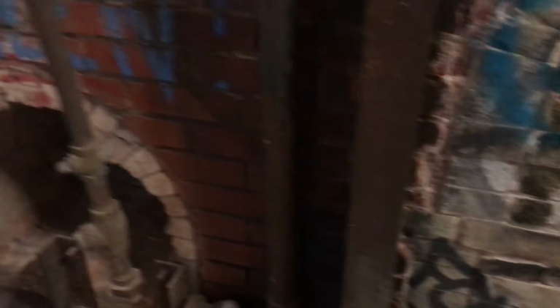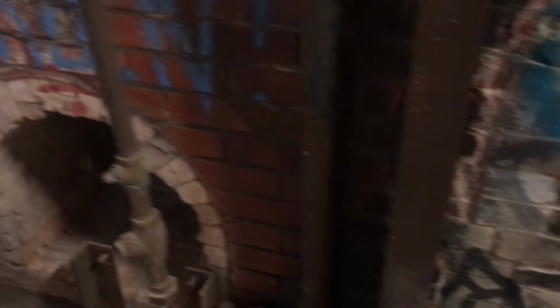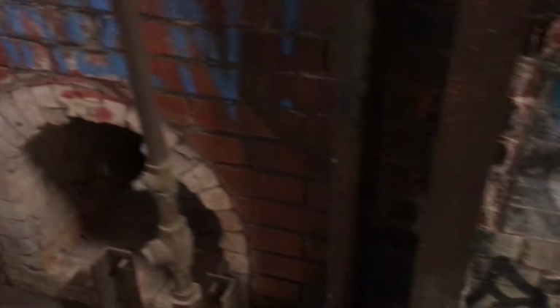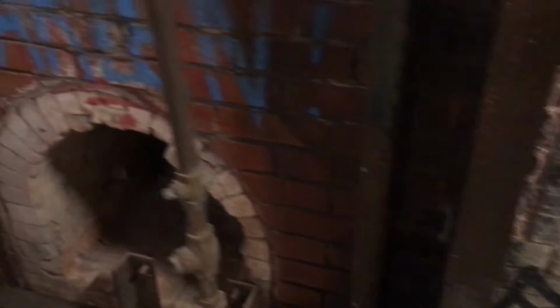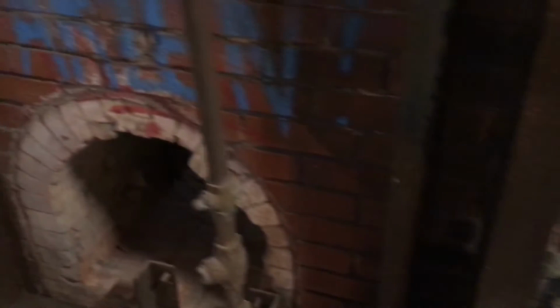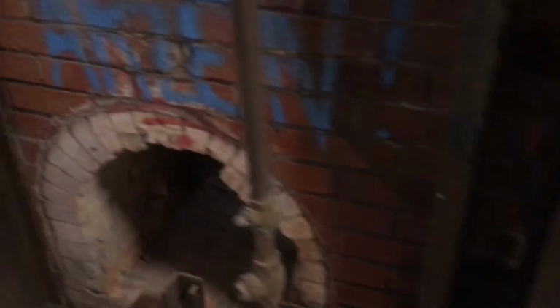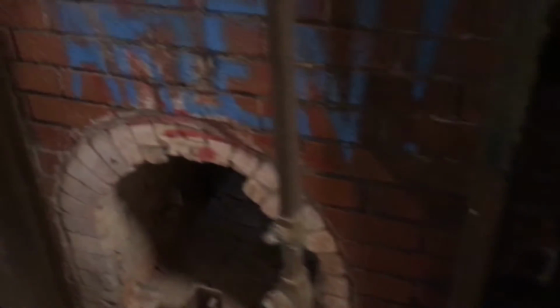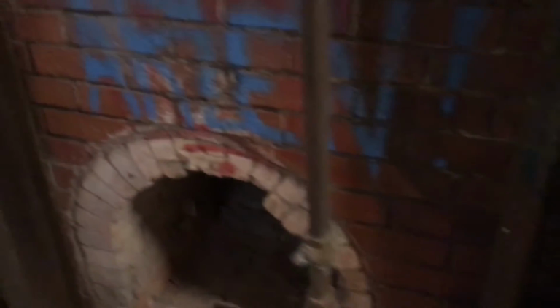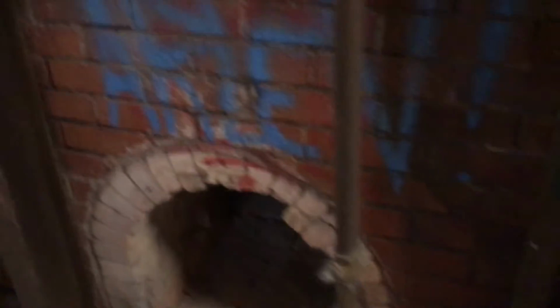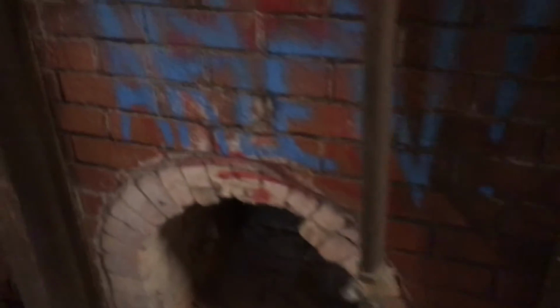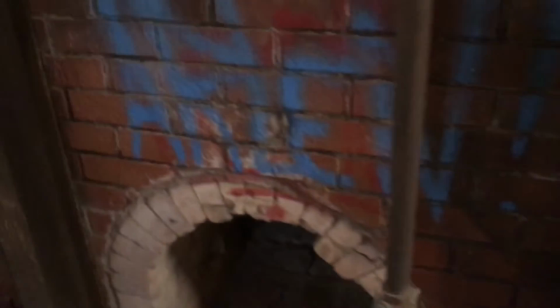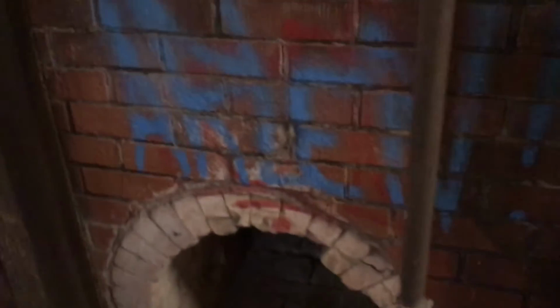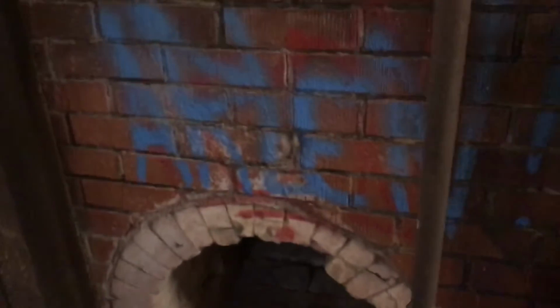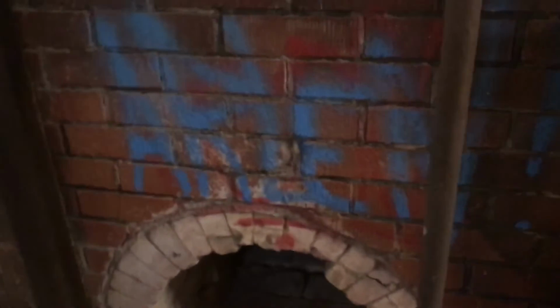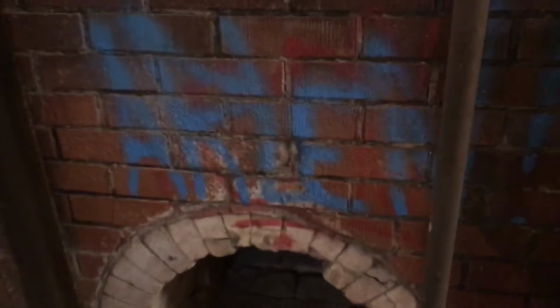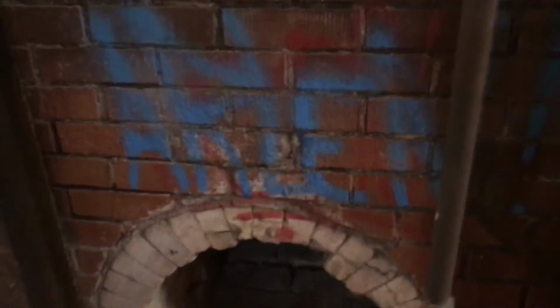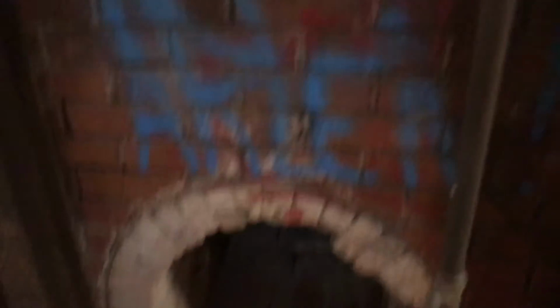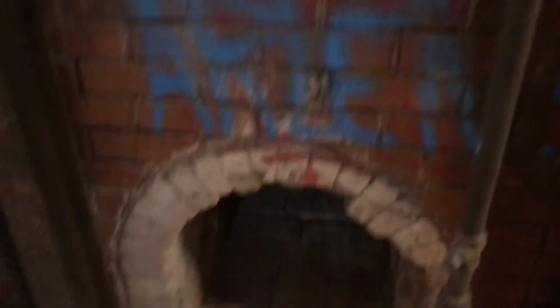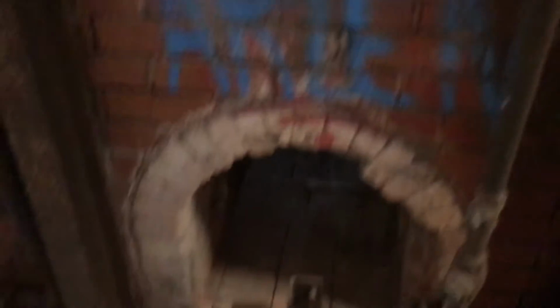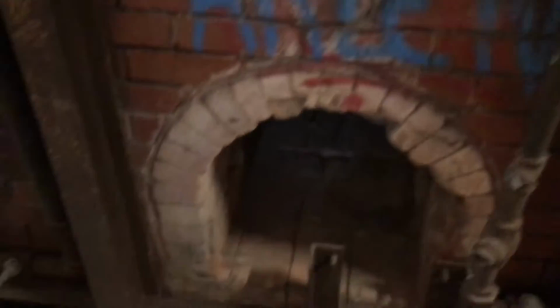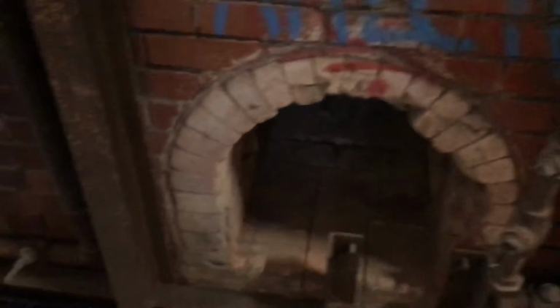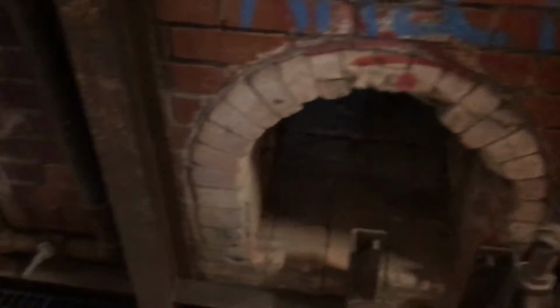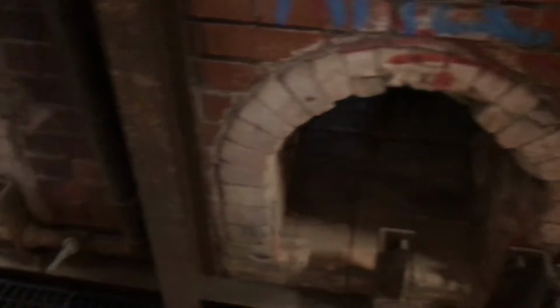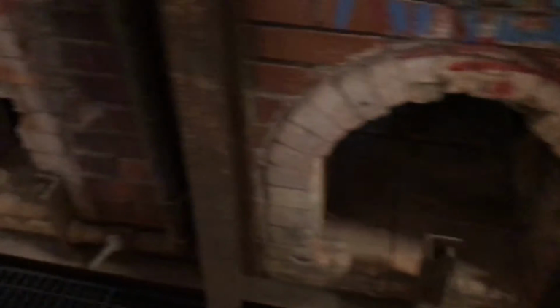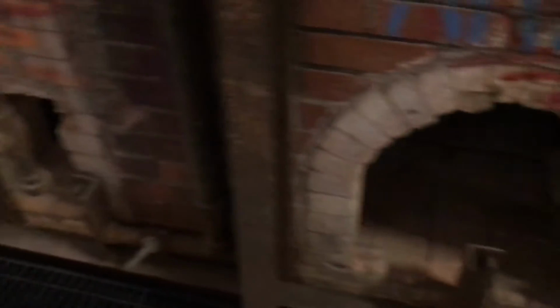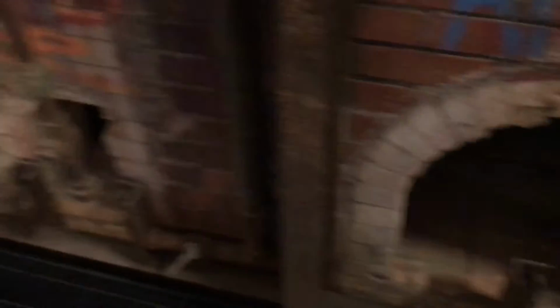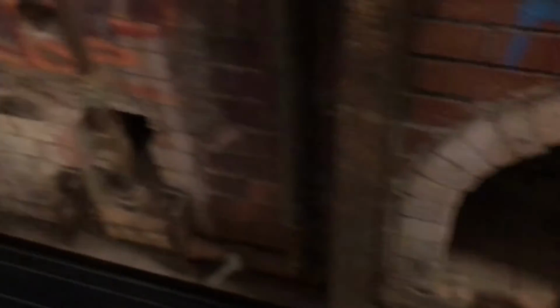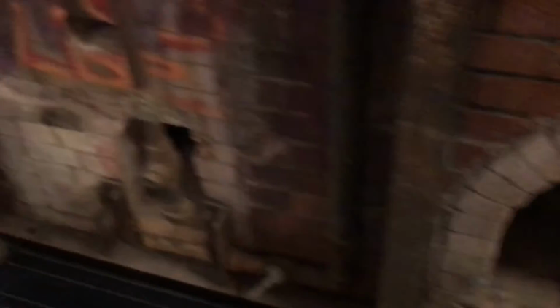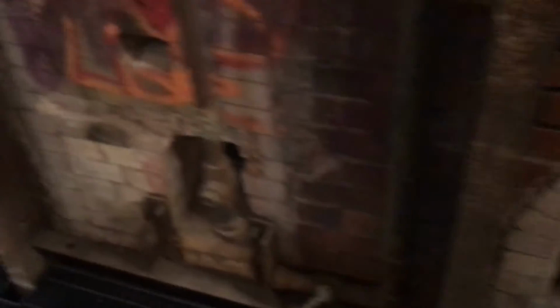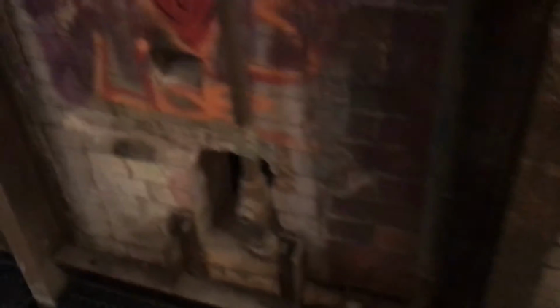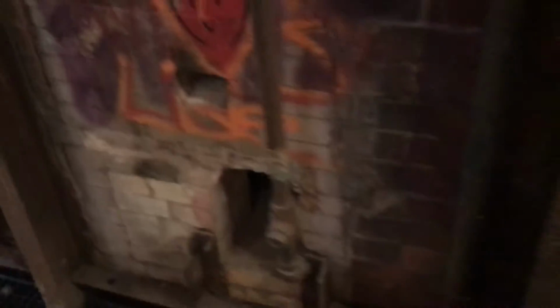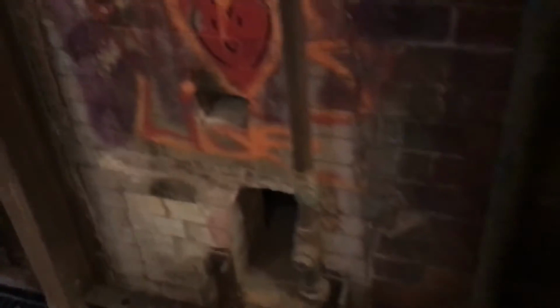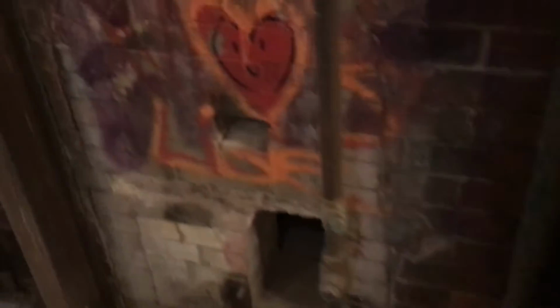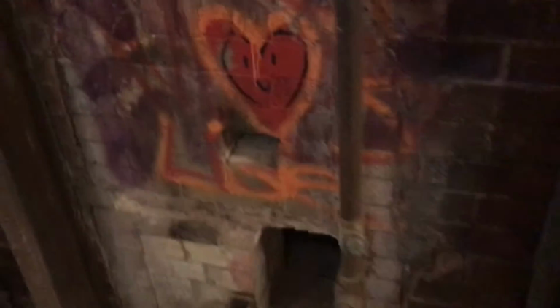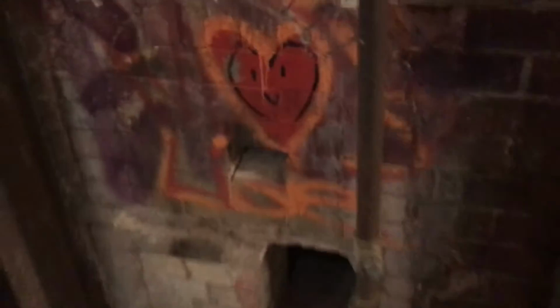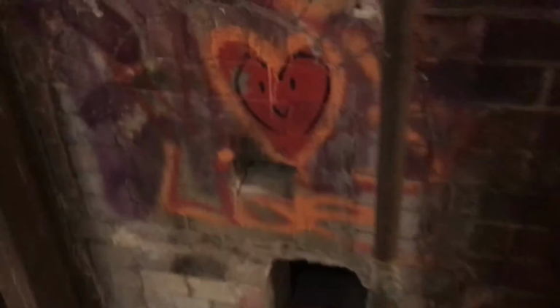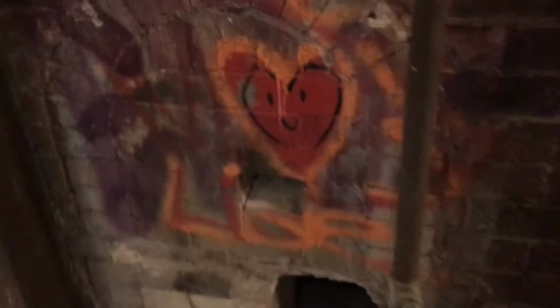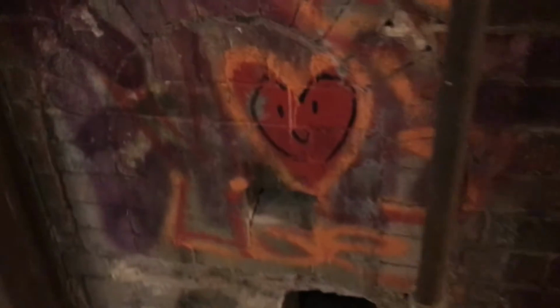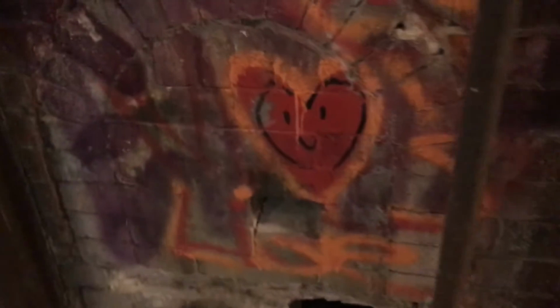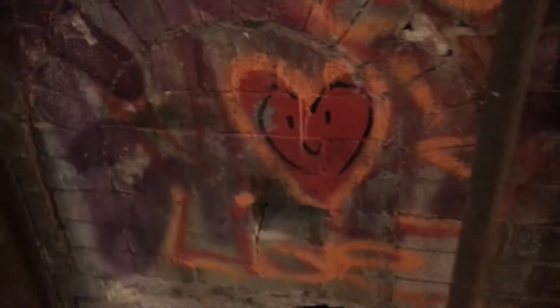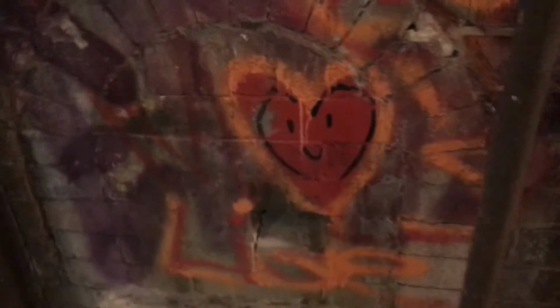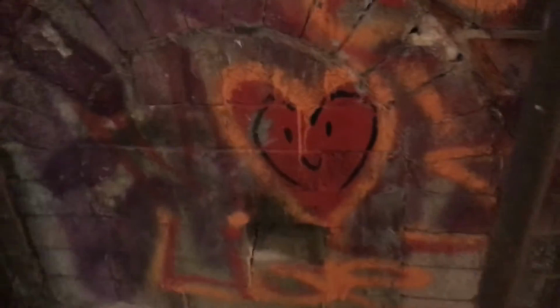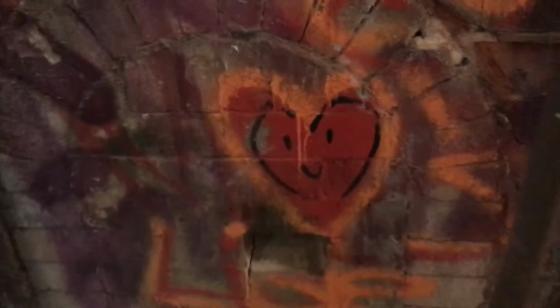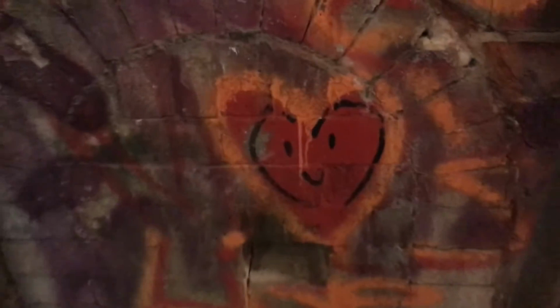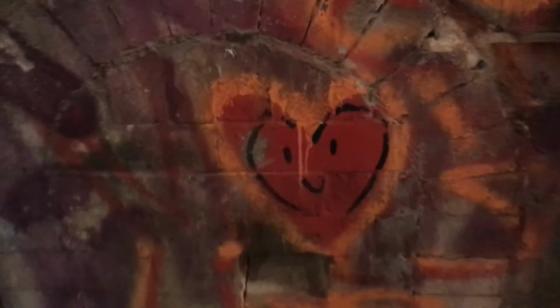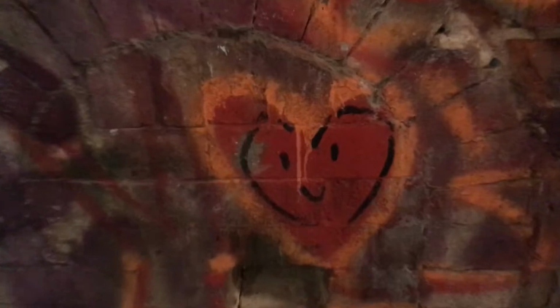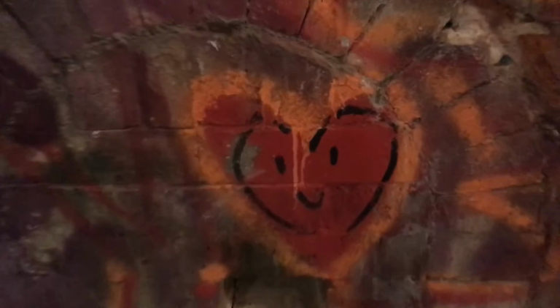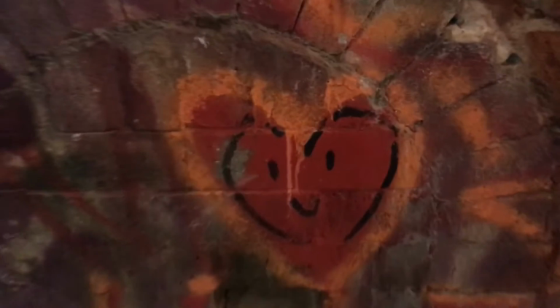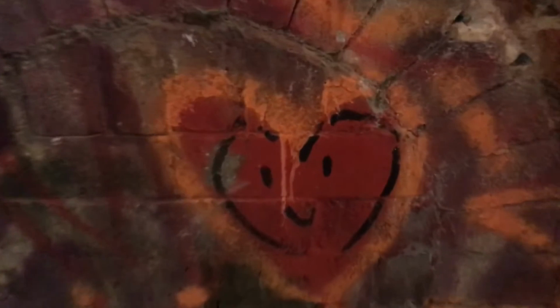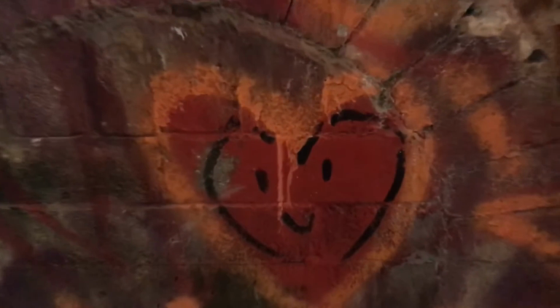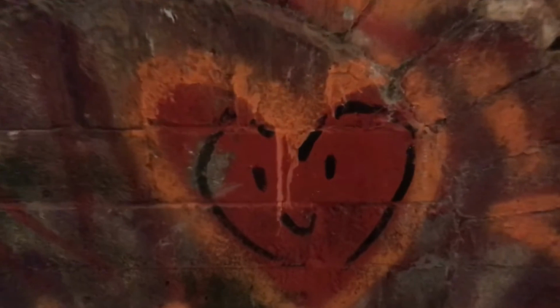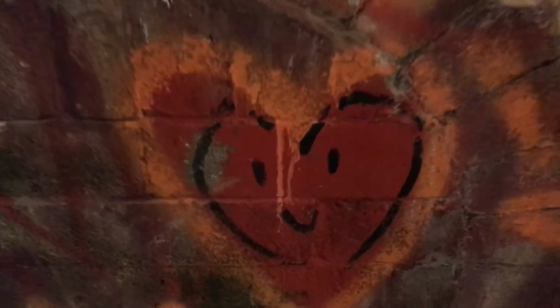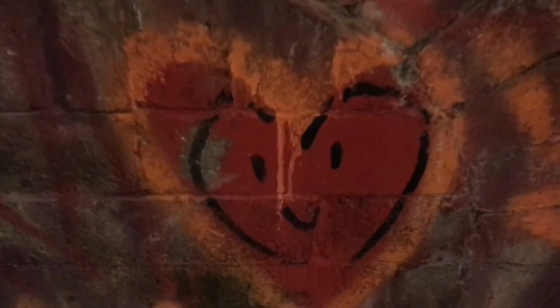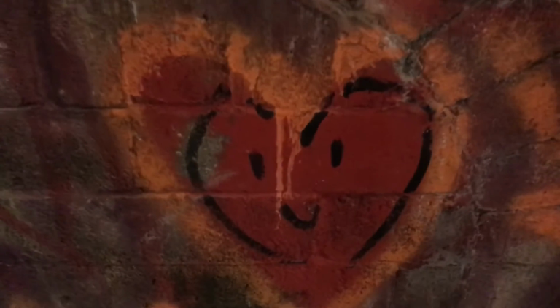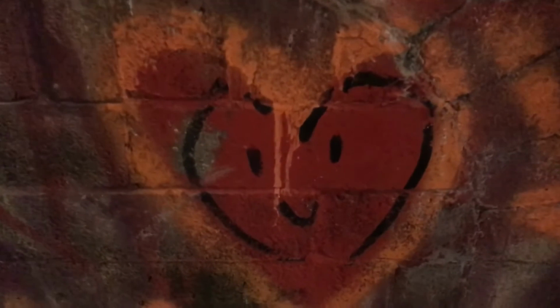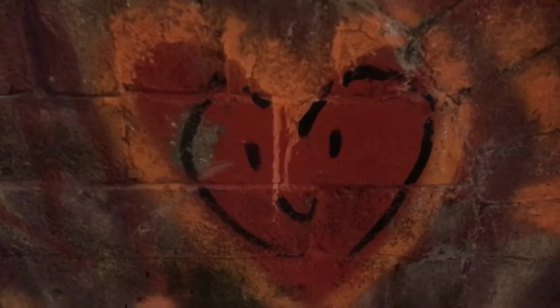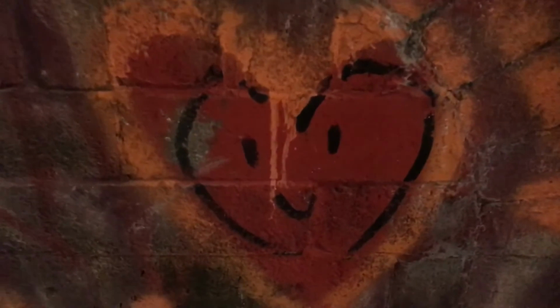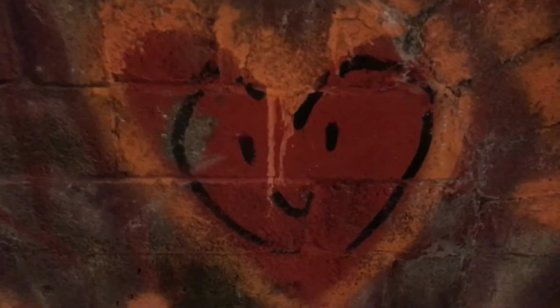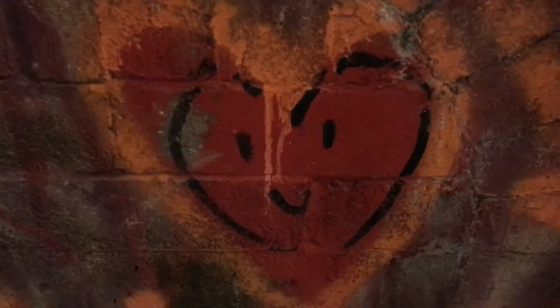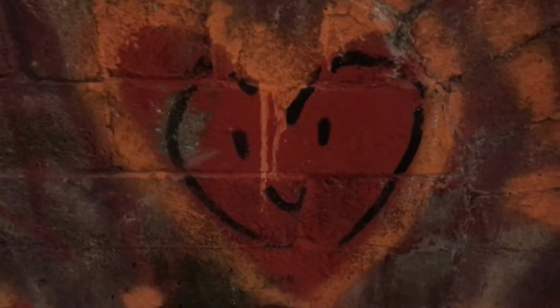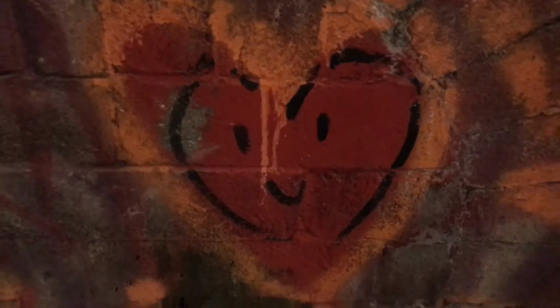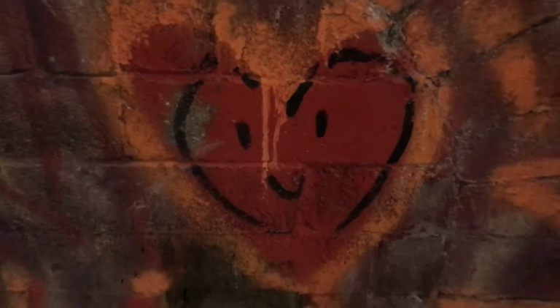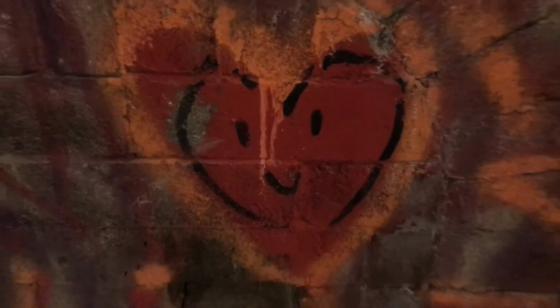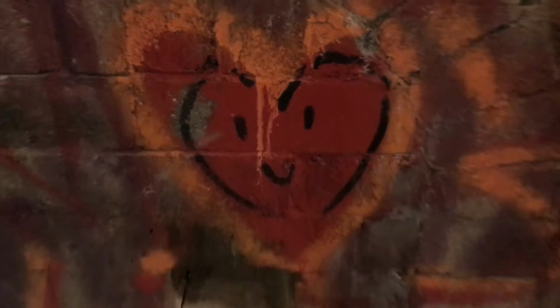Something interesting that we saw — our favorite — it is the heart, a red heart!